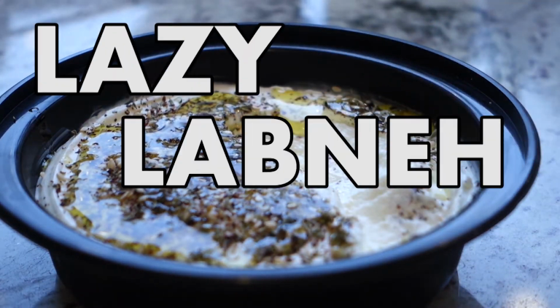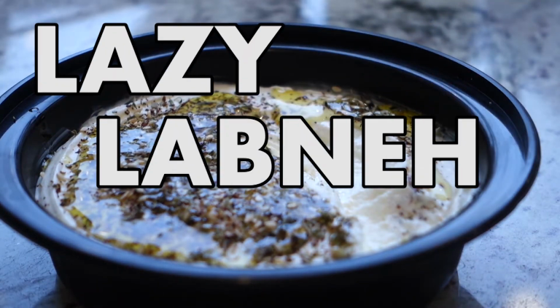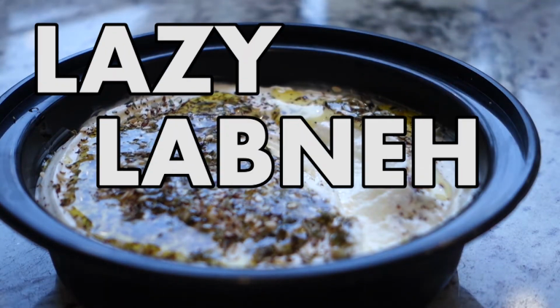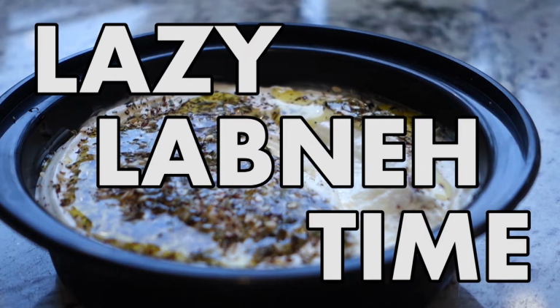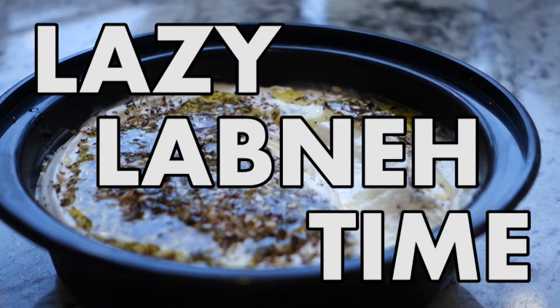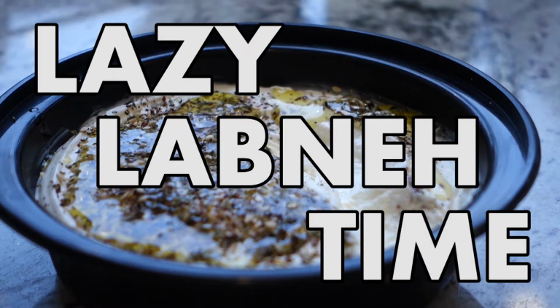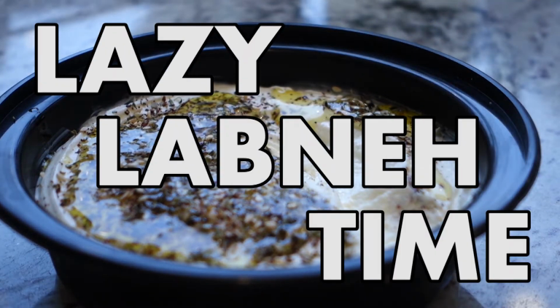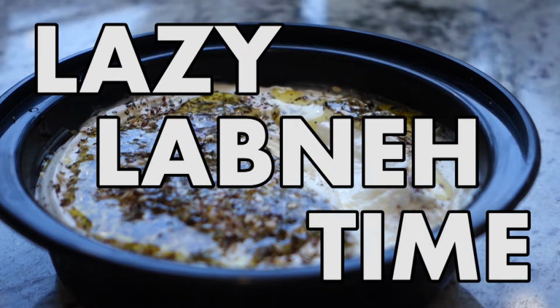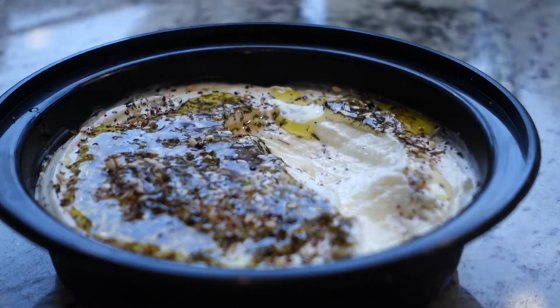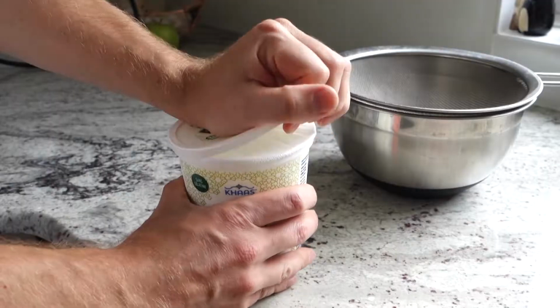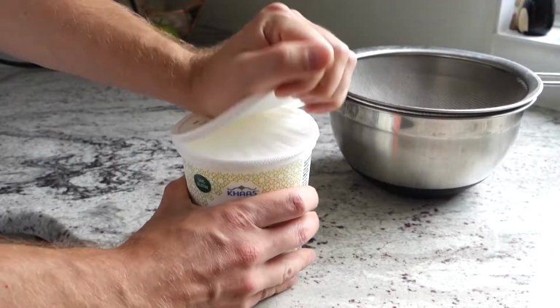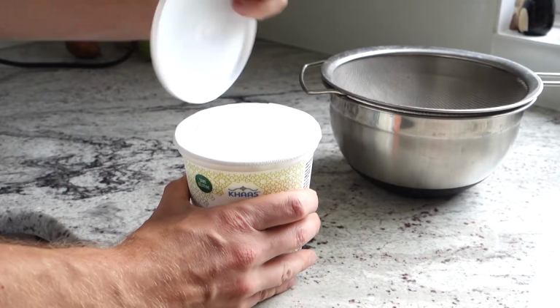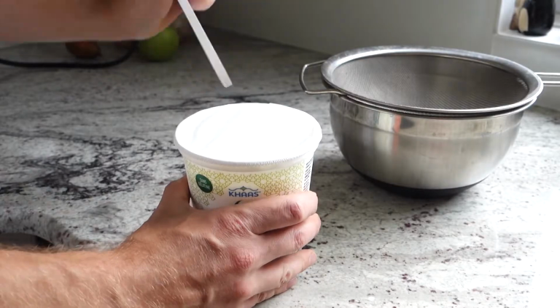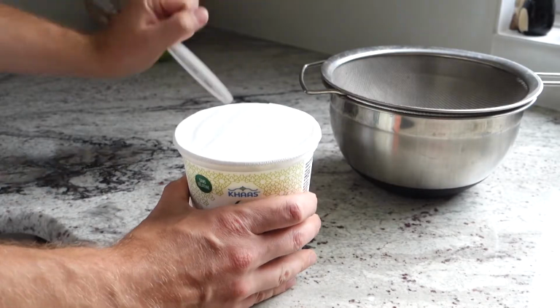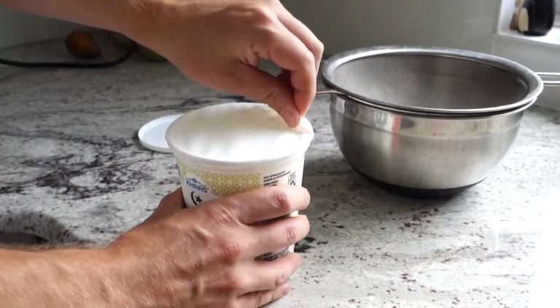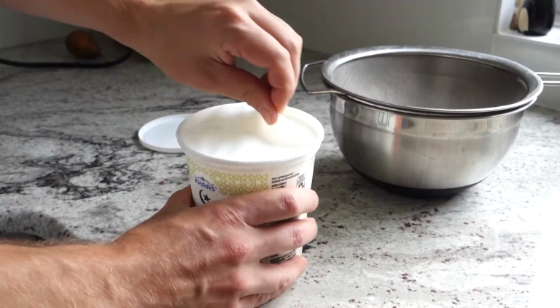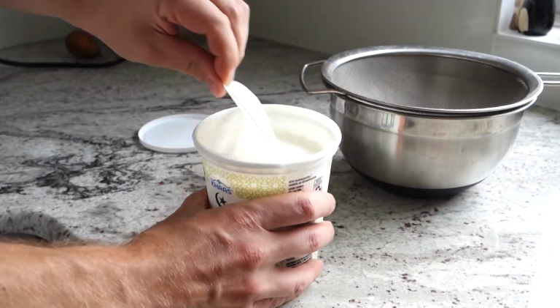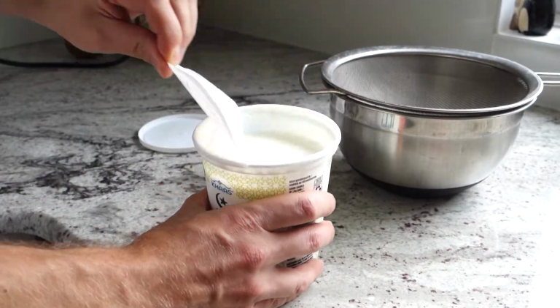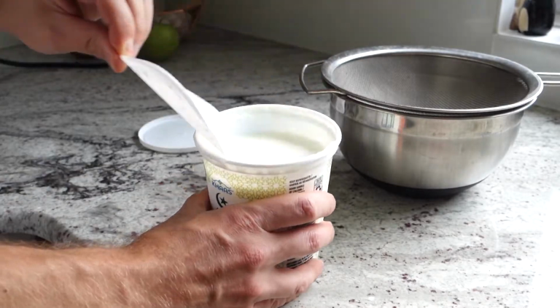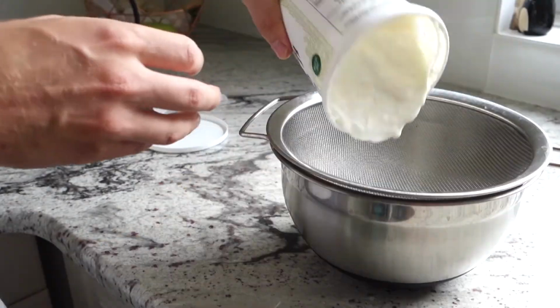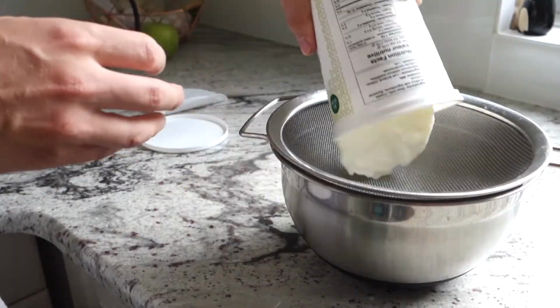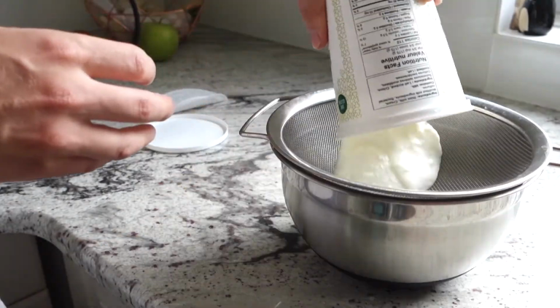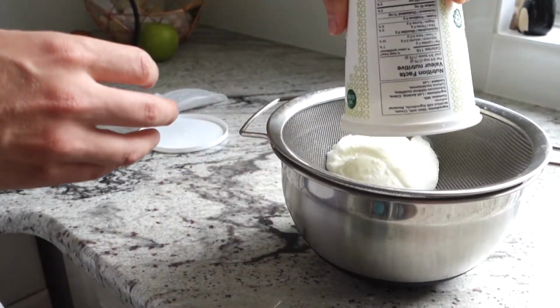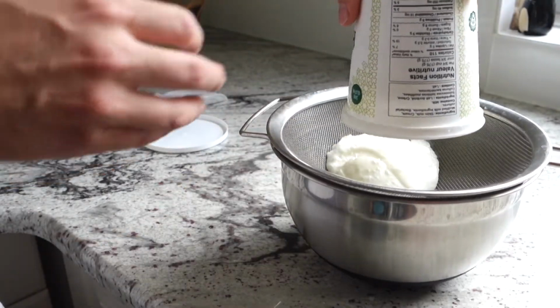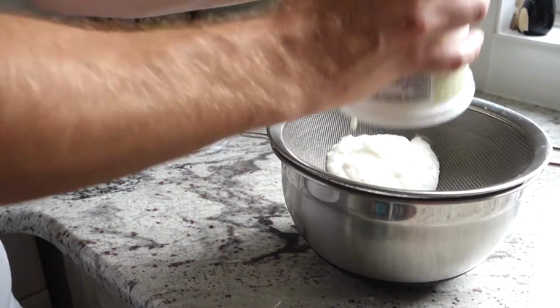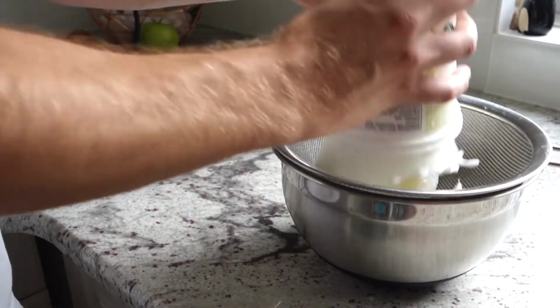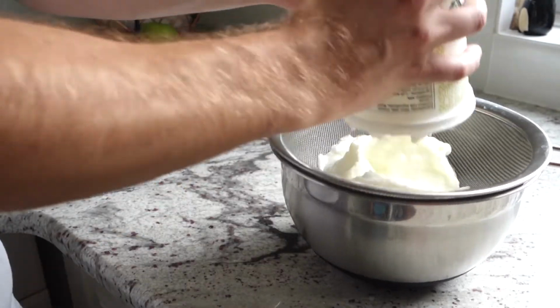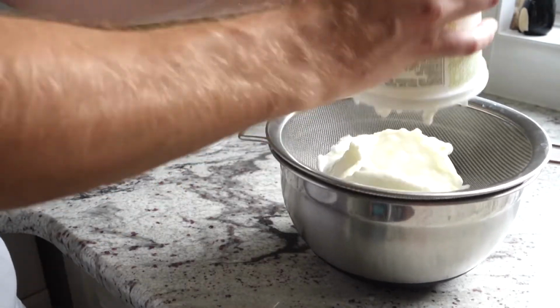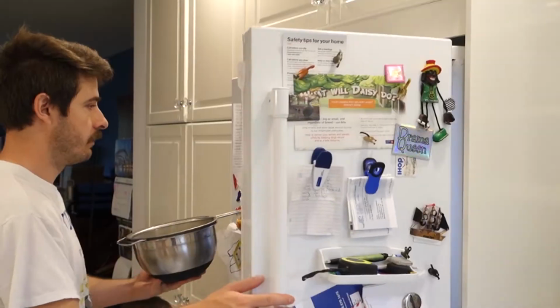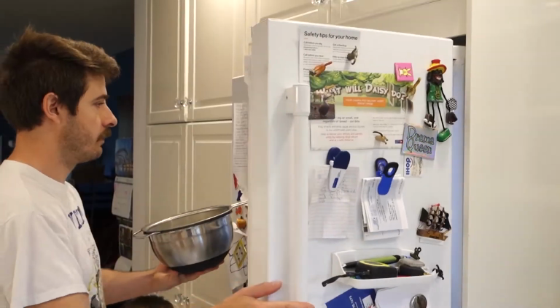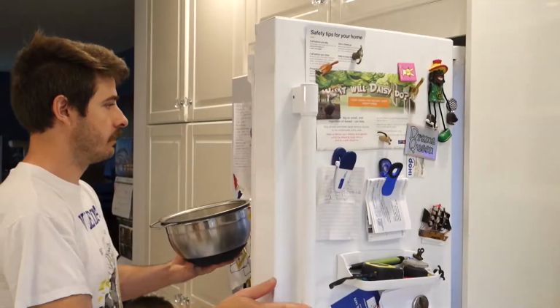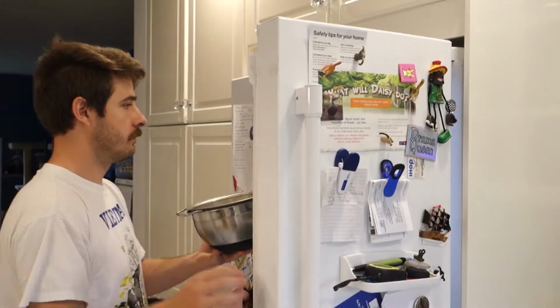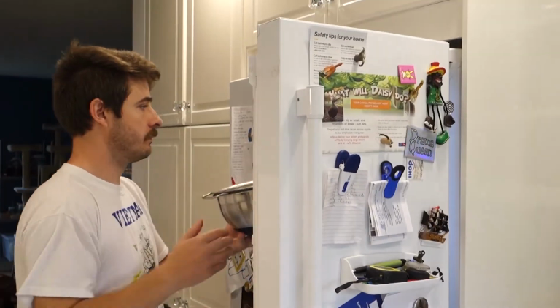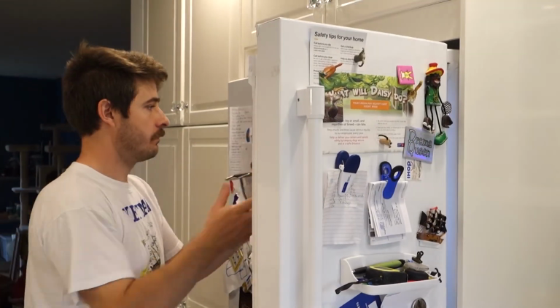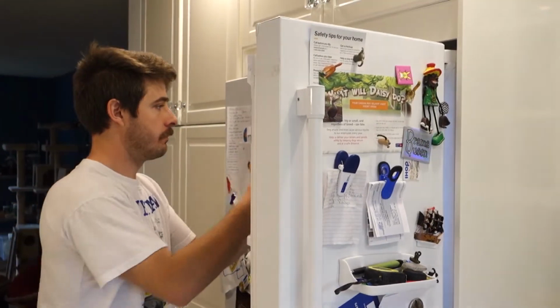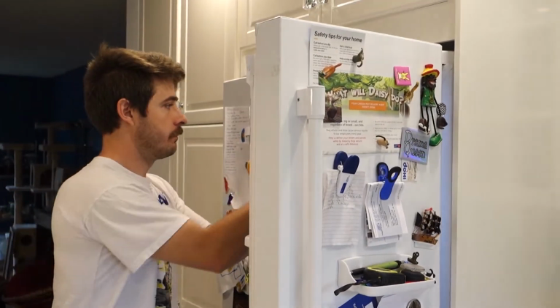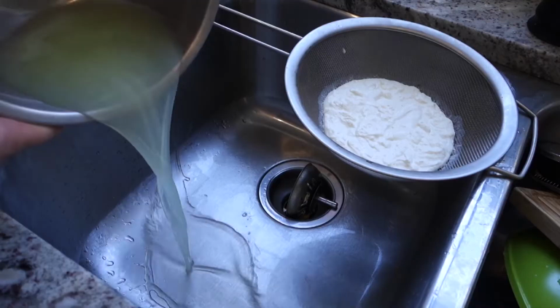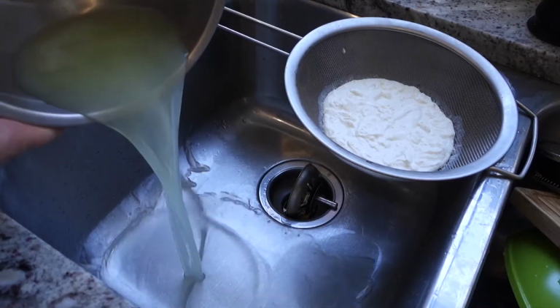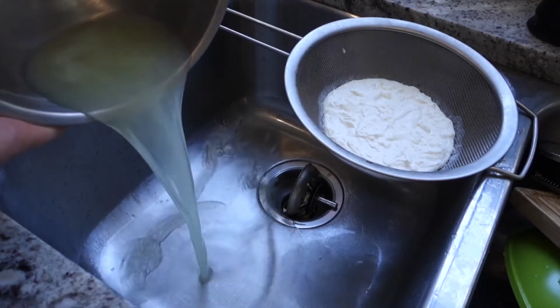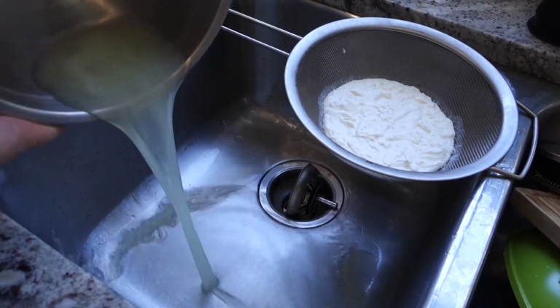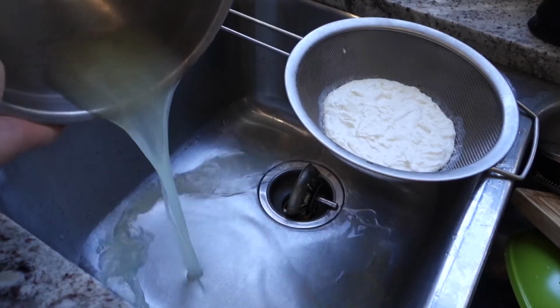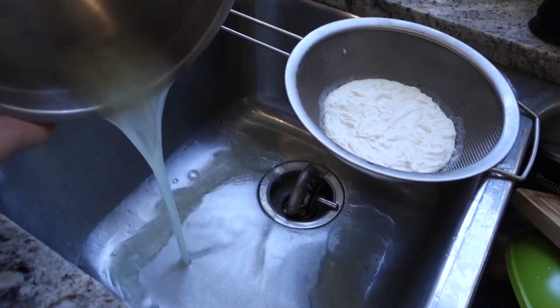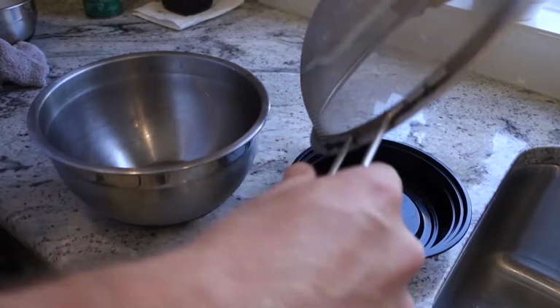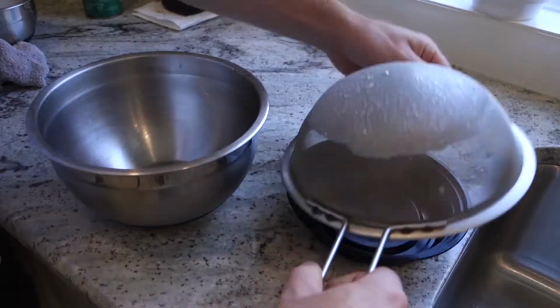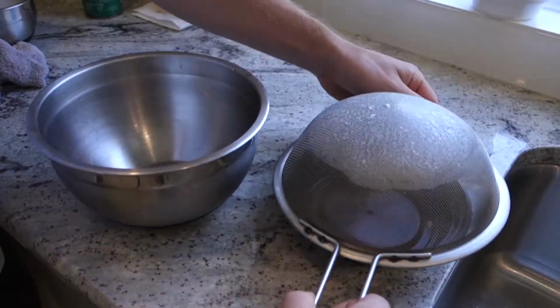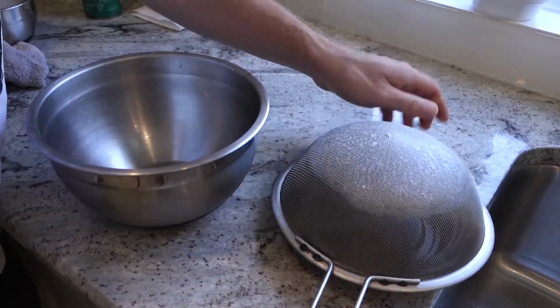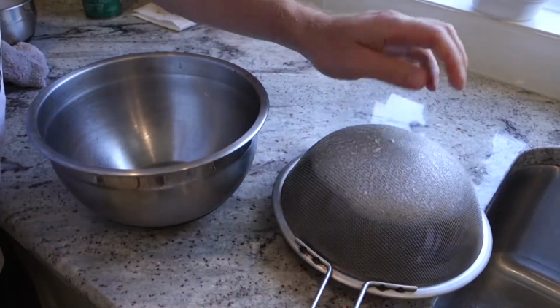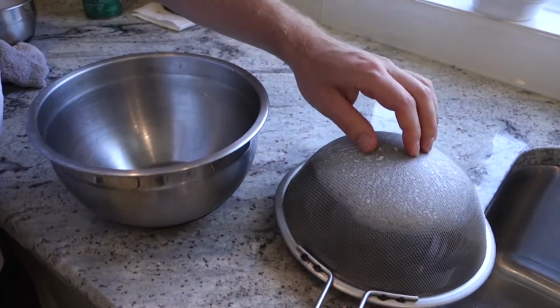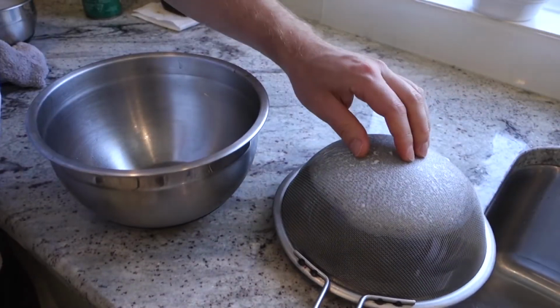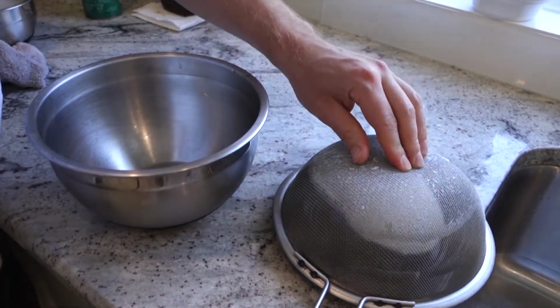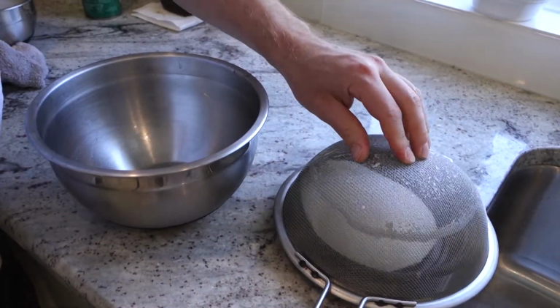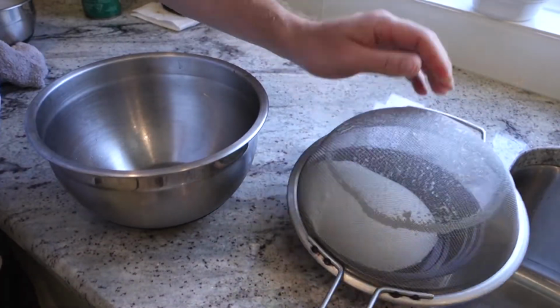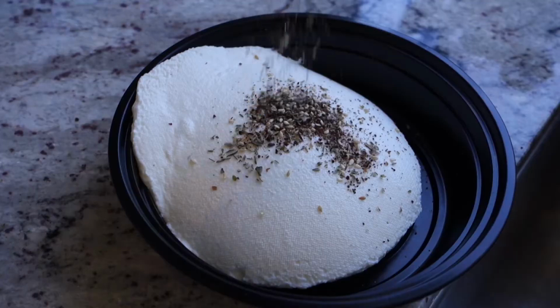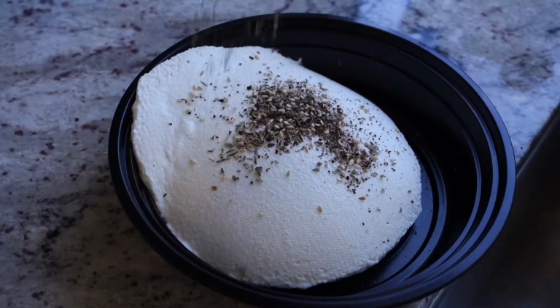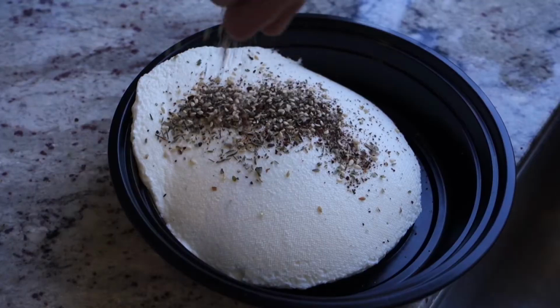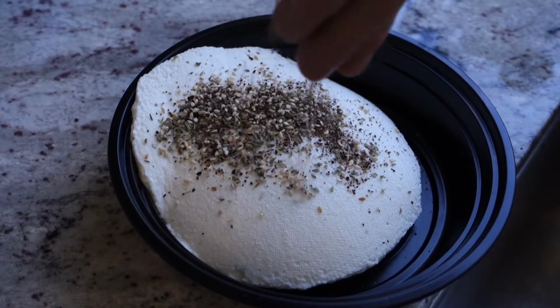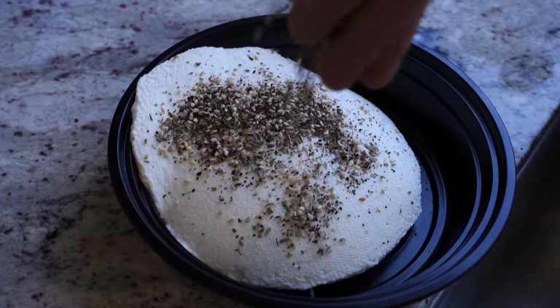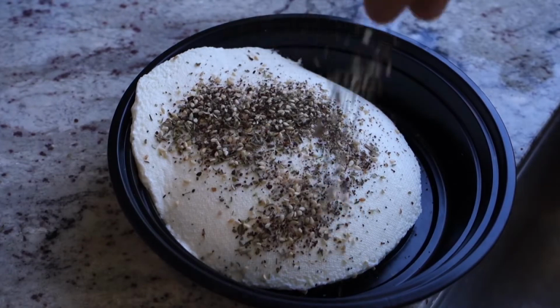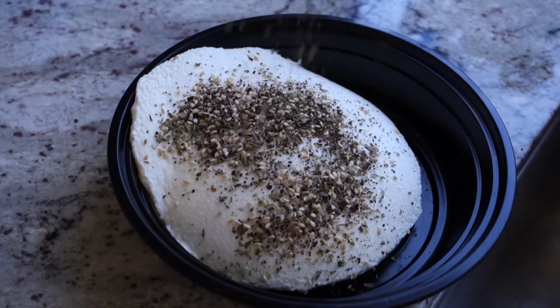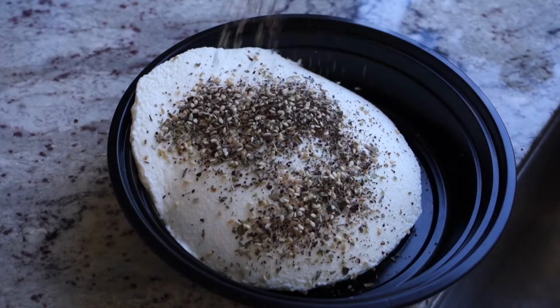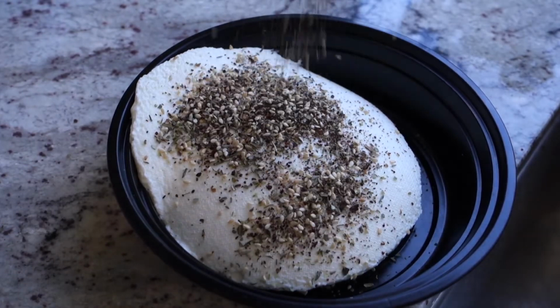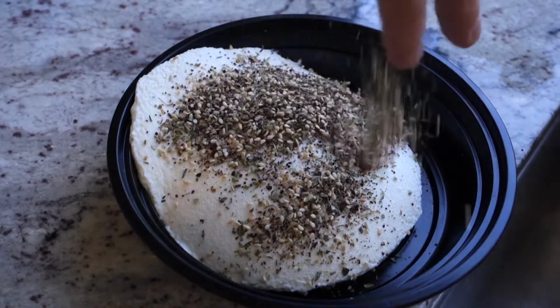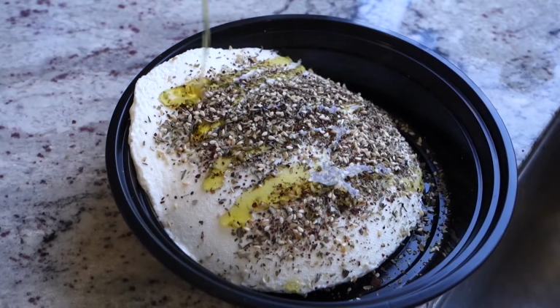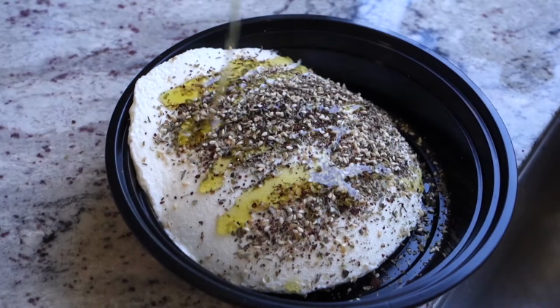Now the quick and dirty: open your yogurt, dump it in your strainer, put it in the fridge 24 hours, dump the whey, put it in your container, za'atar, olive oil, done.